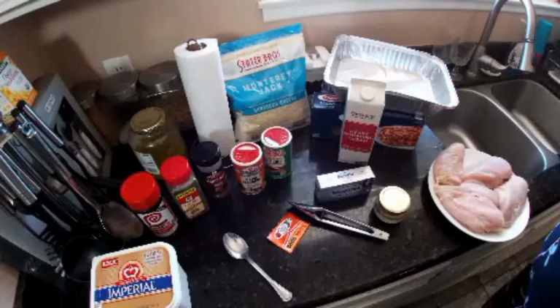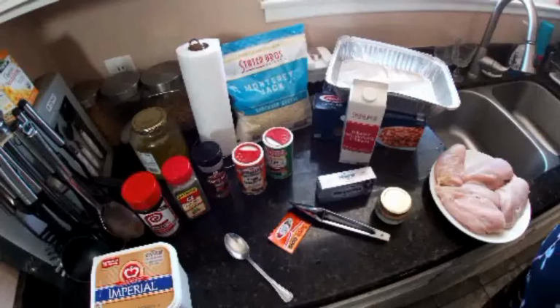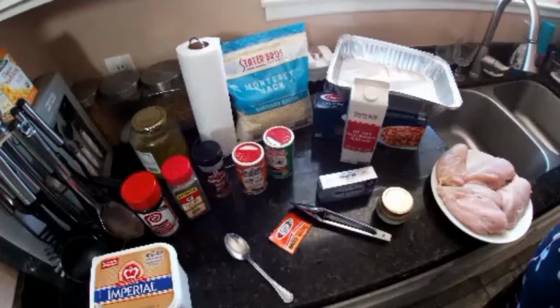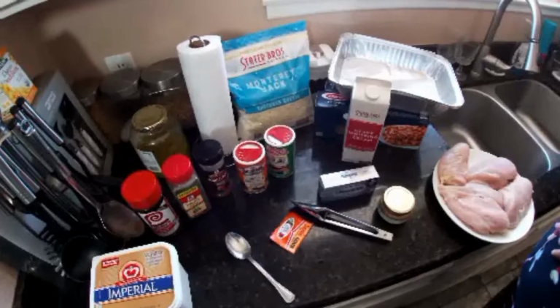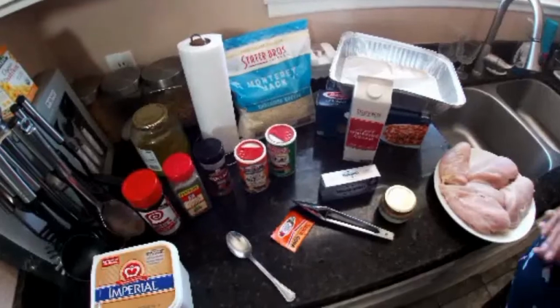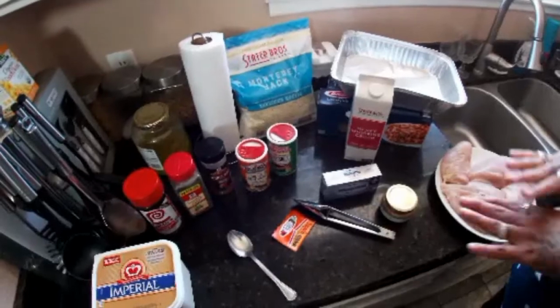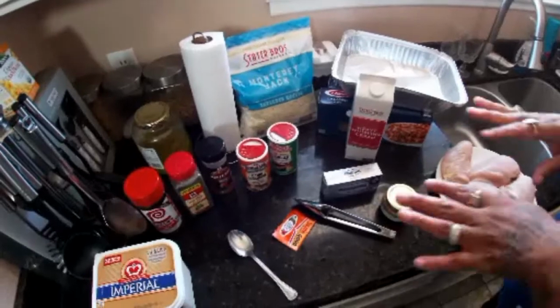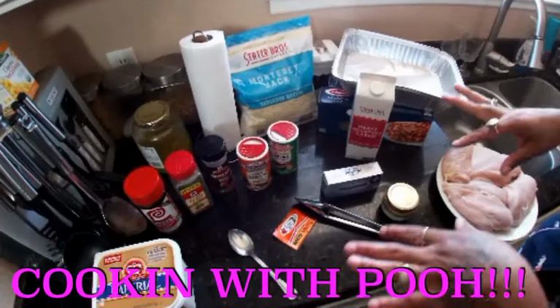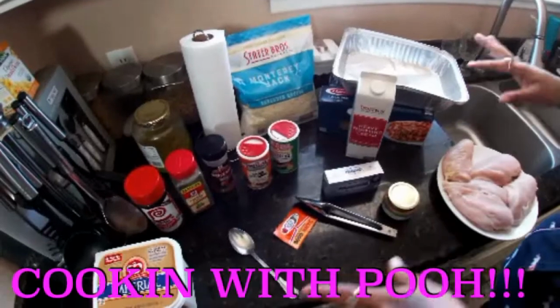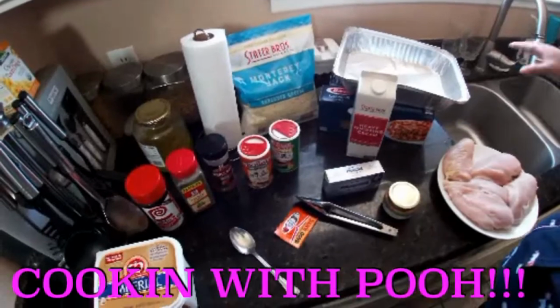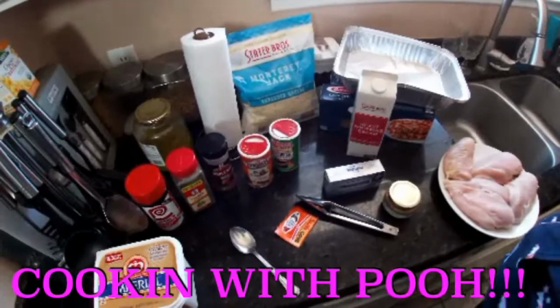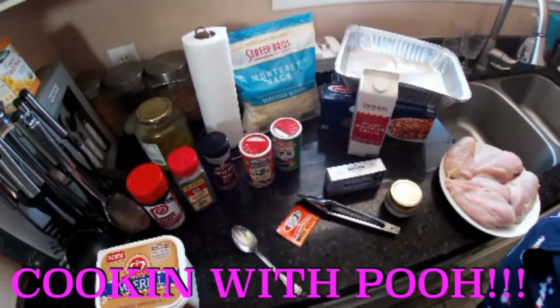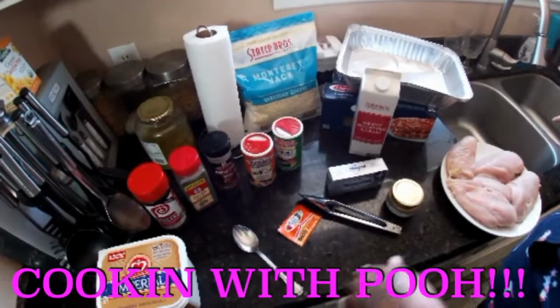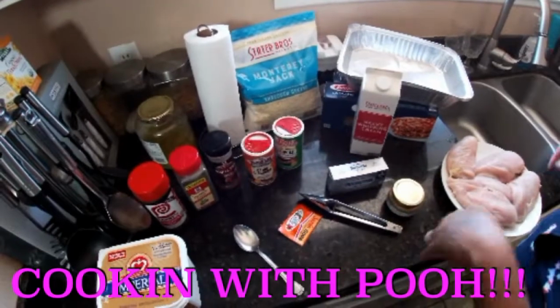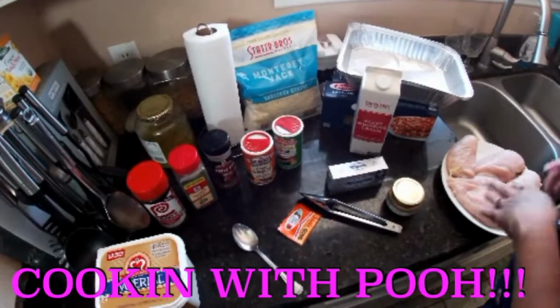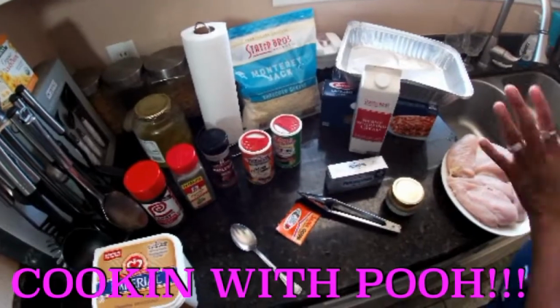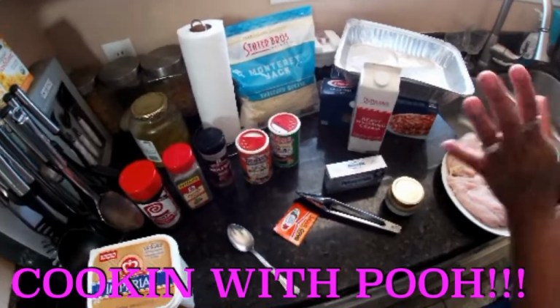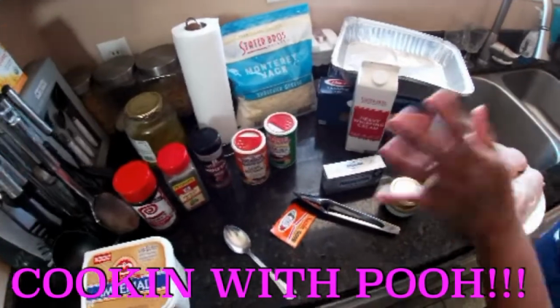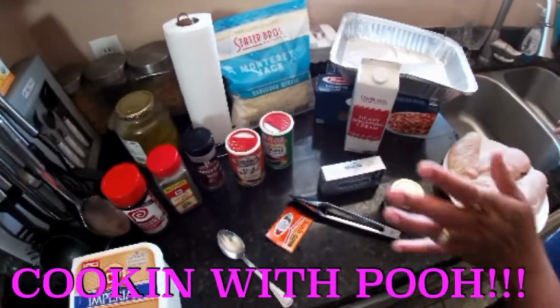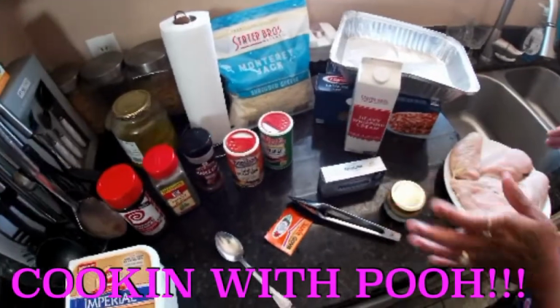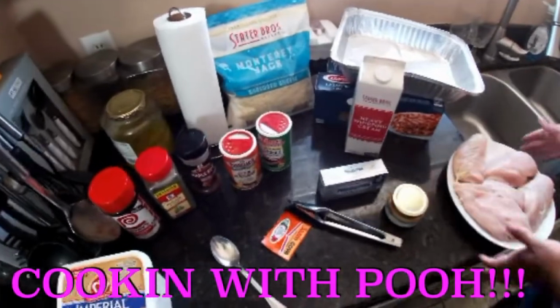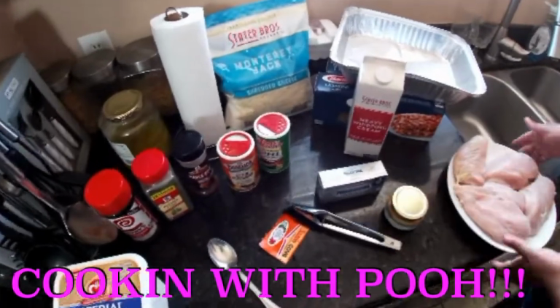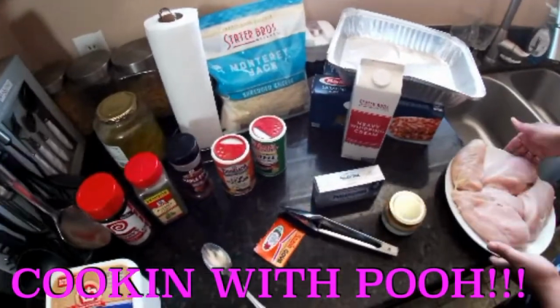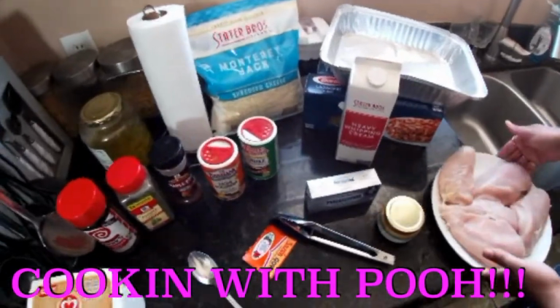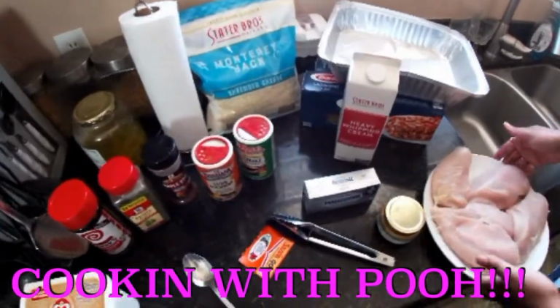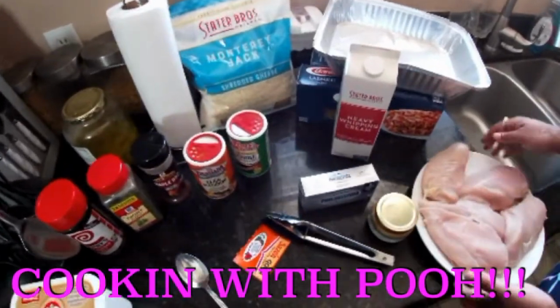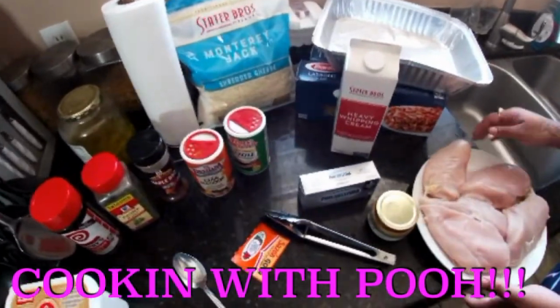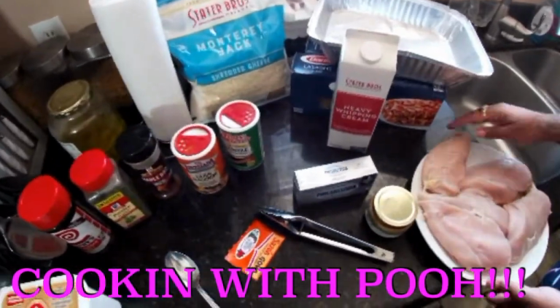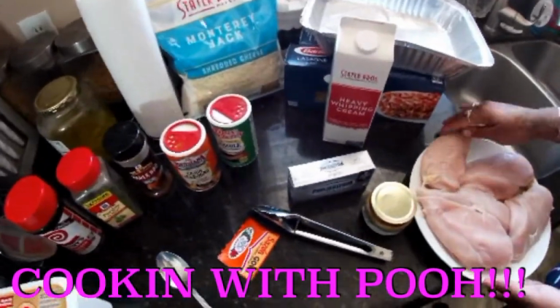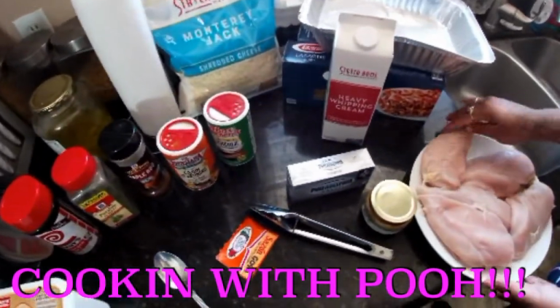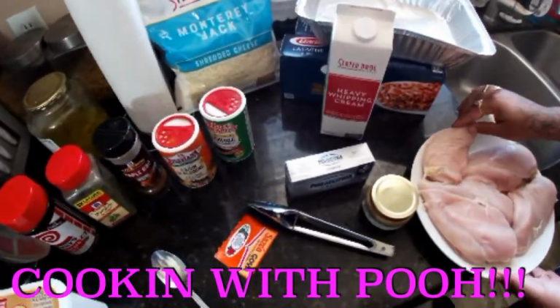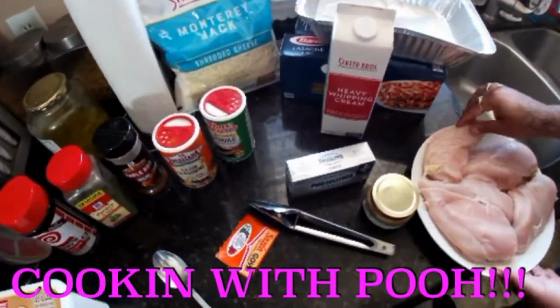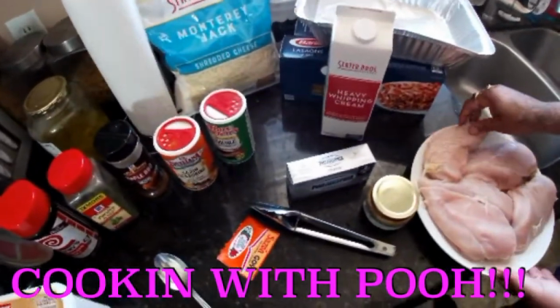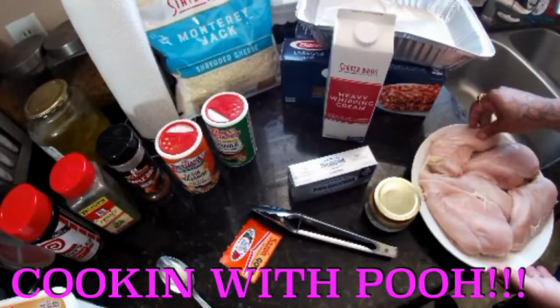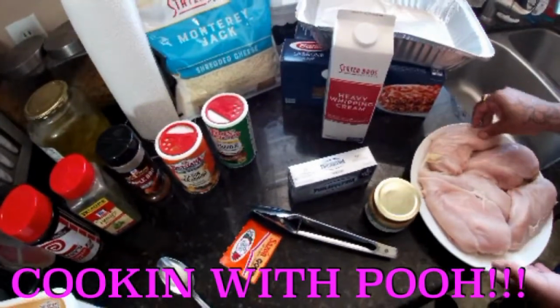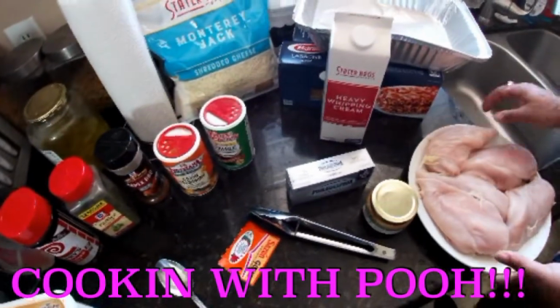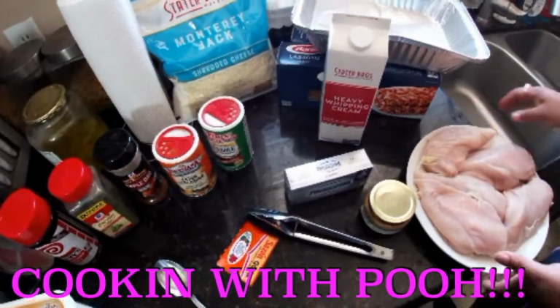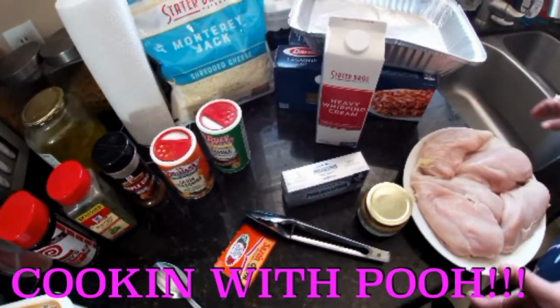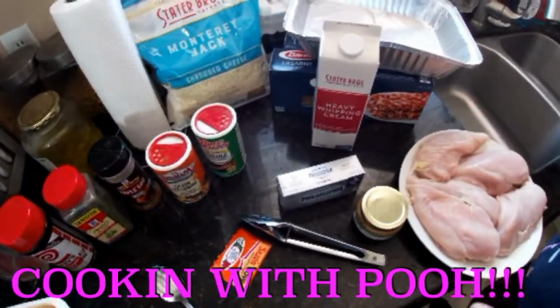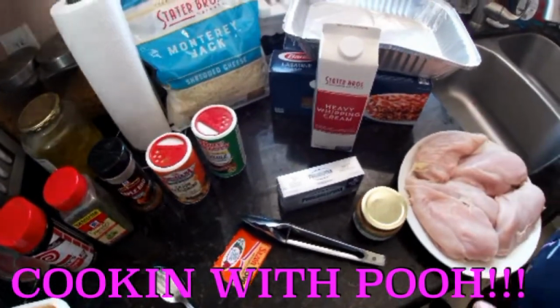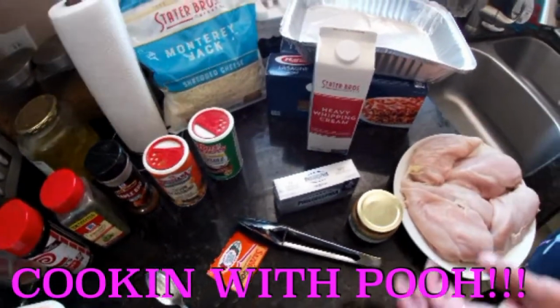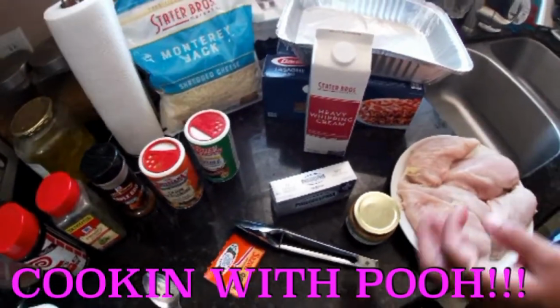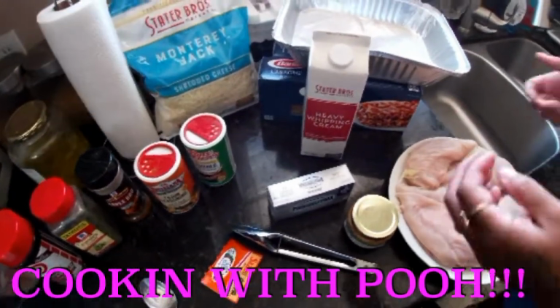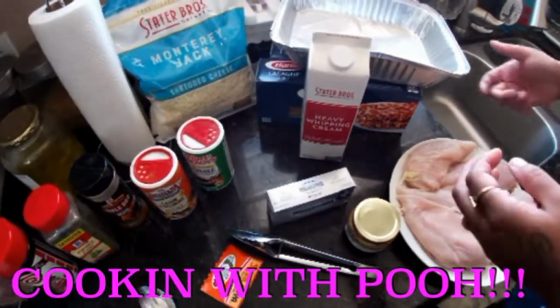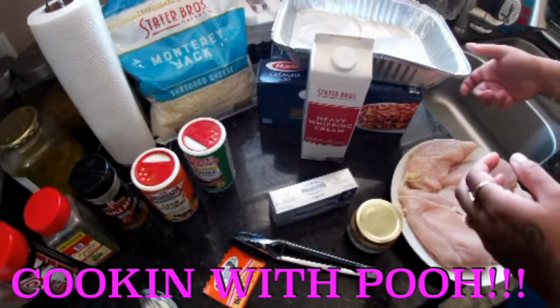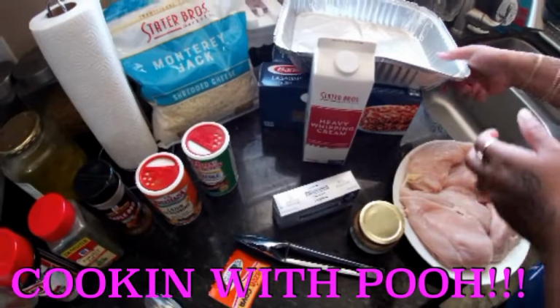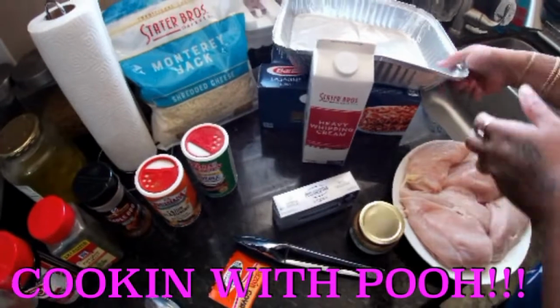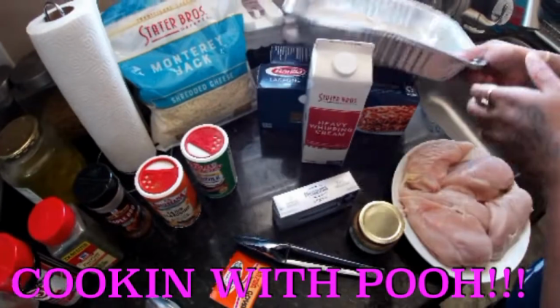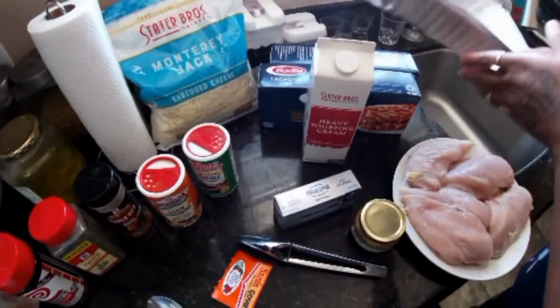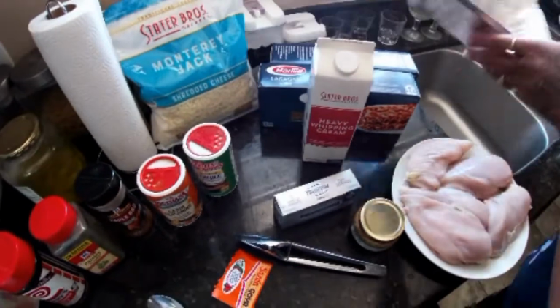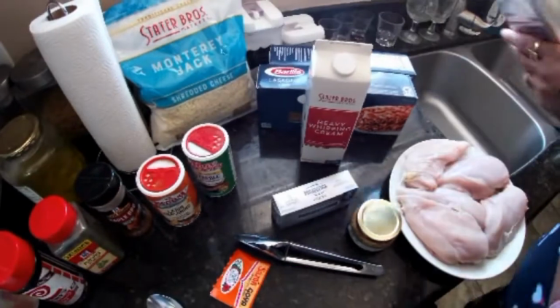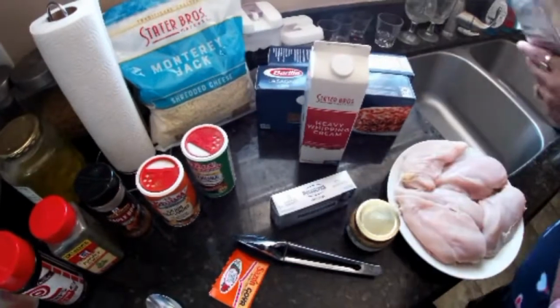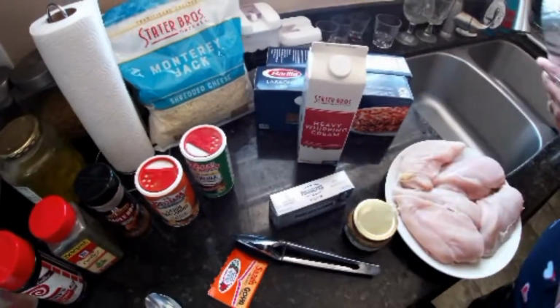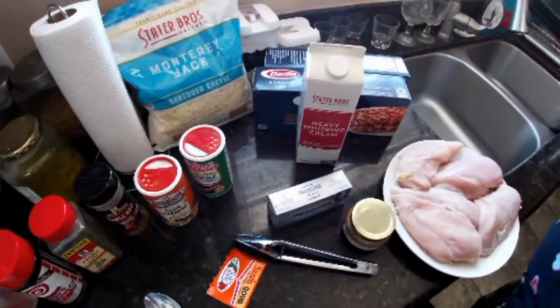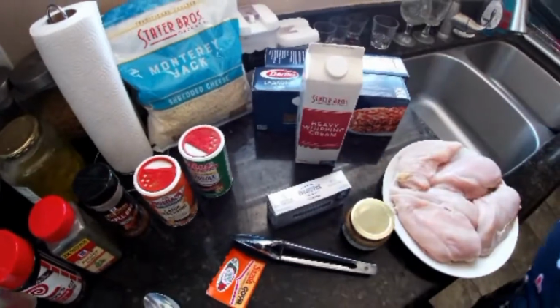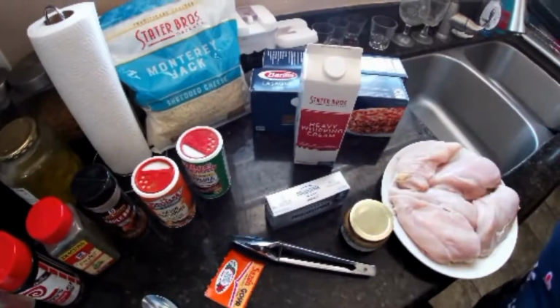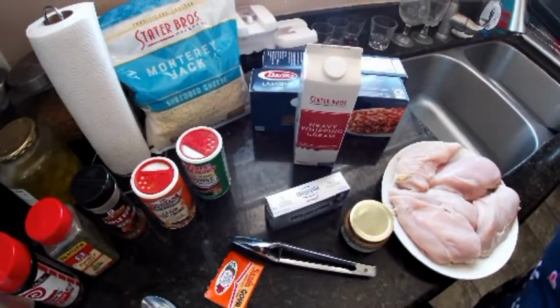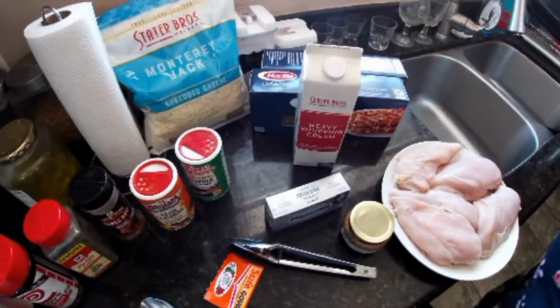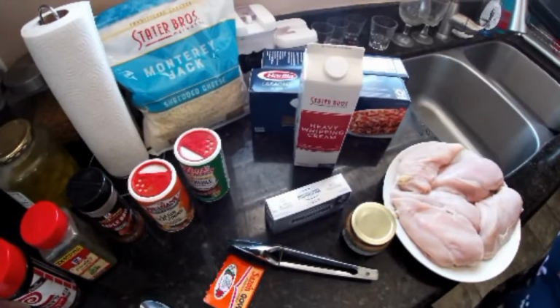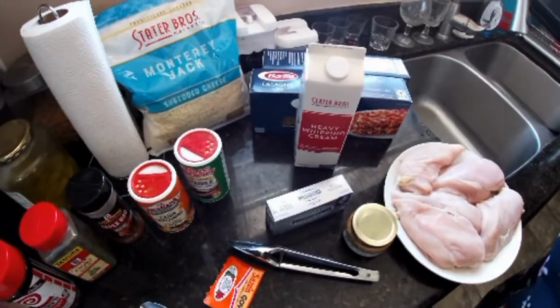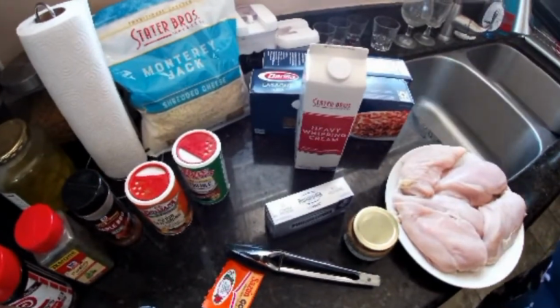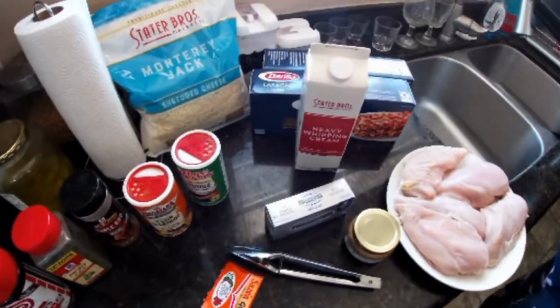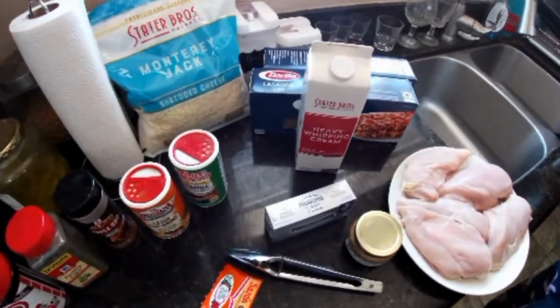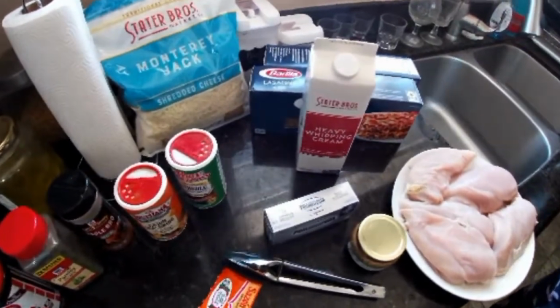Hey guys, I'm back with another video. I haven't been back in a while, but I'm making chicken lasagna.